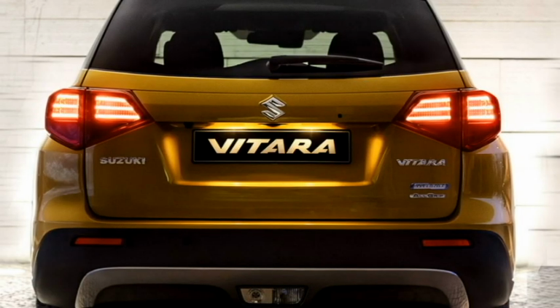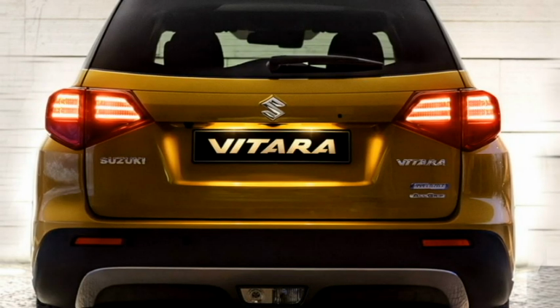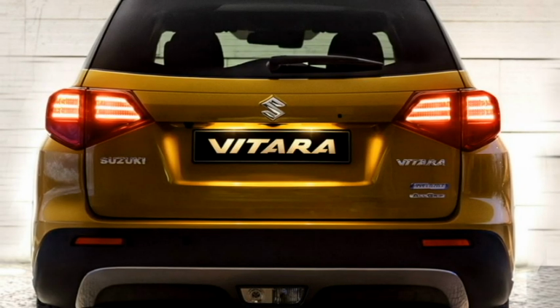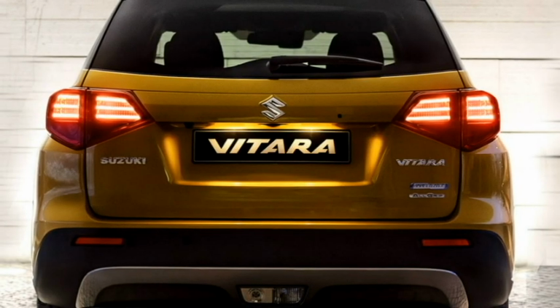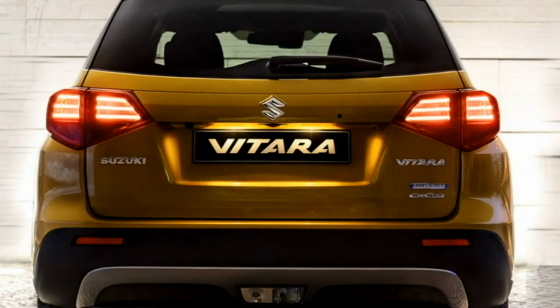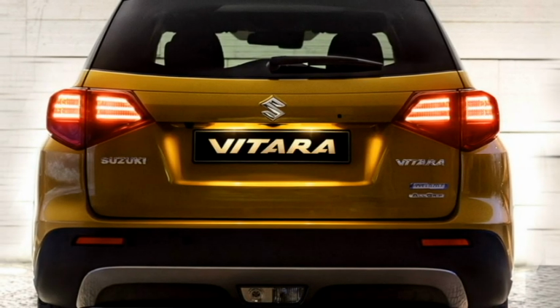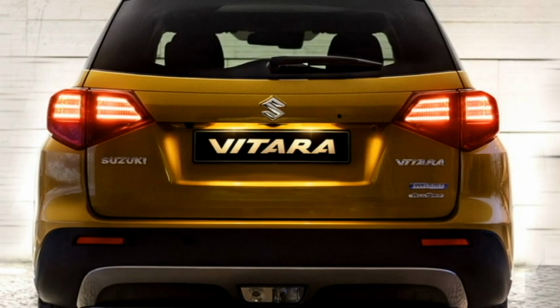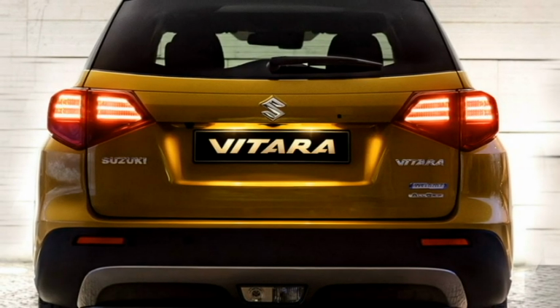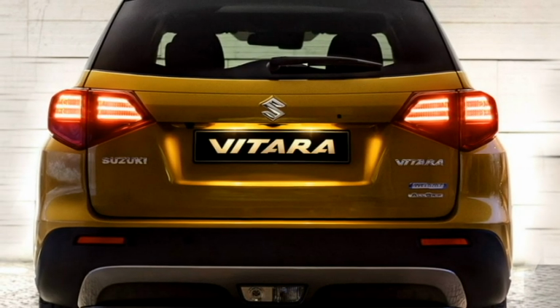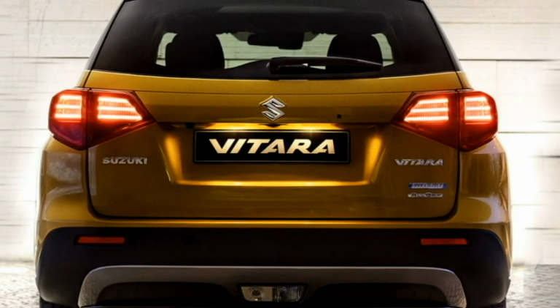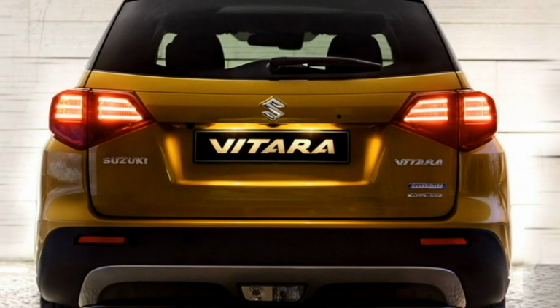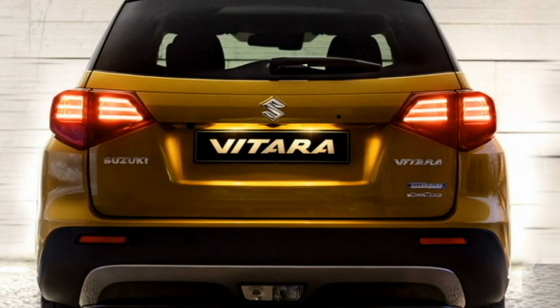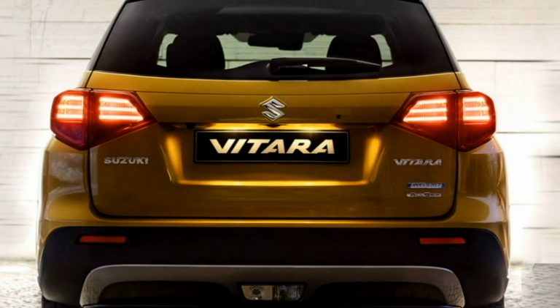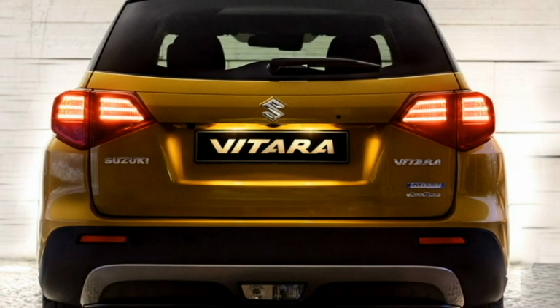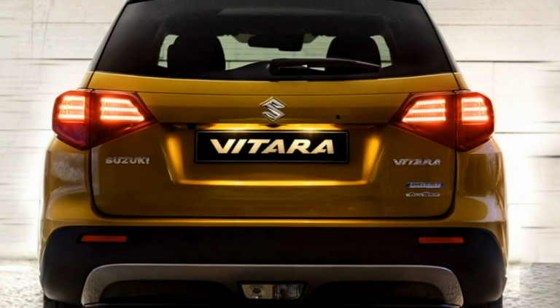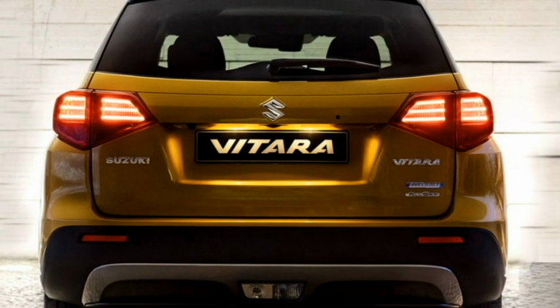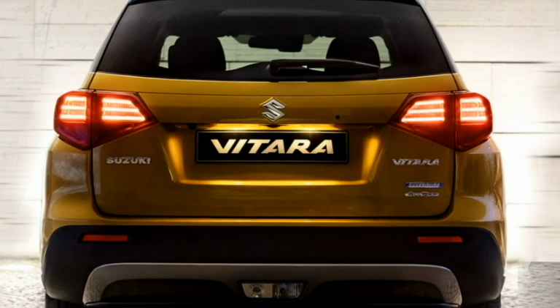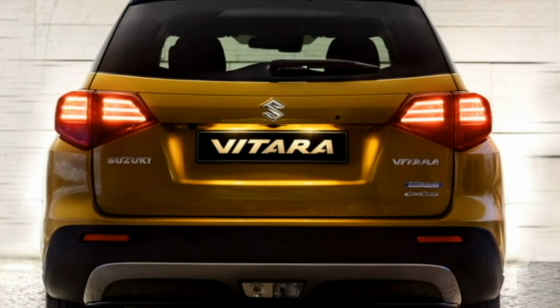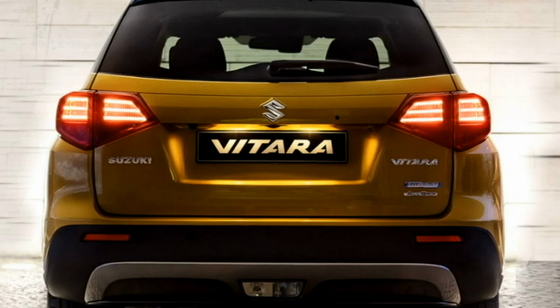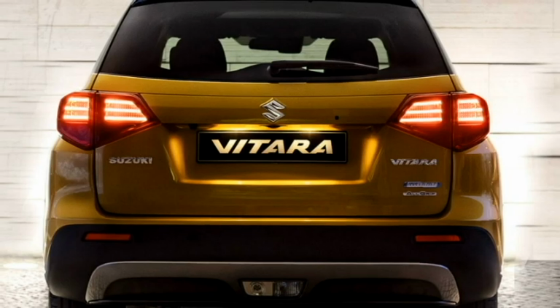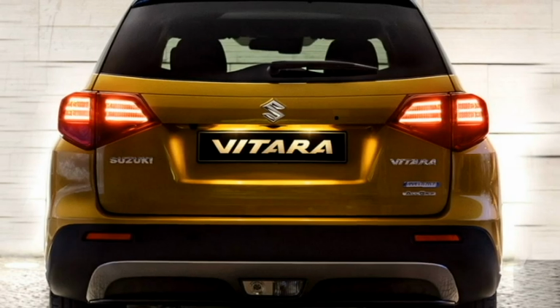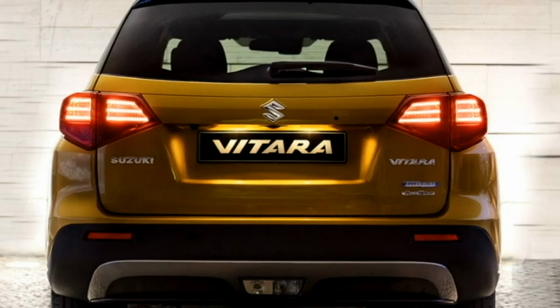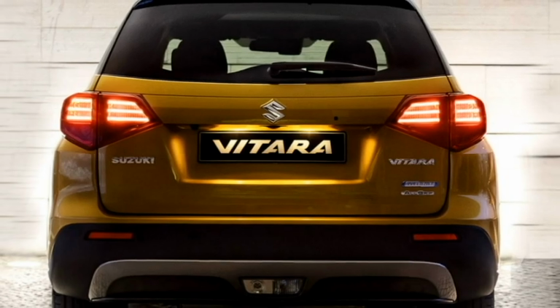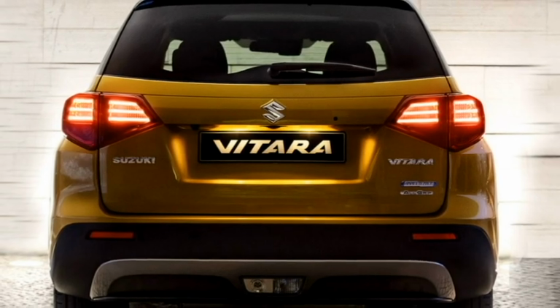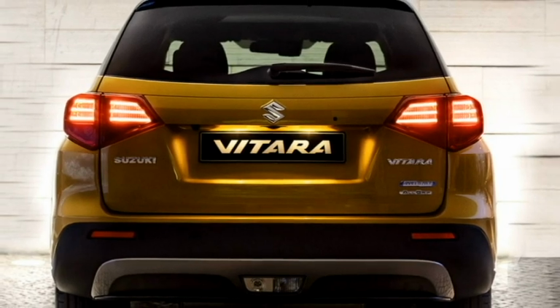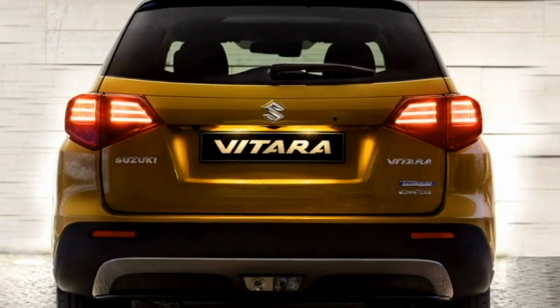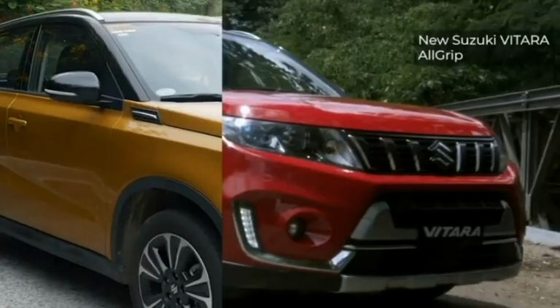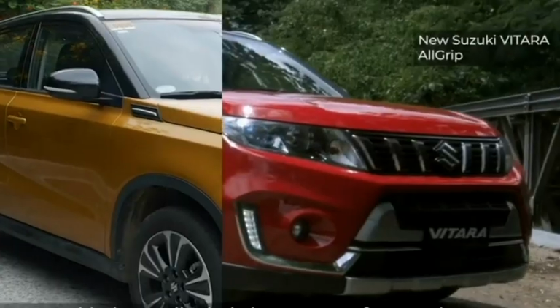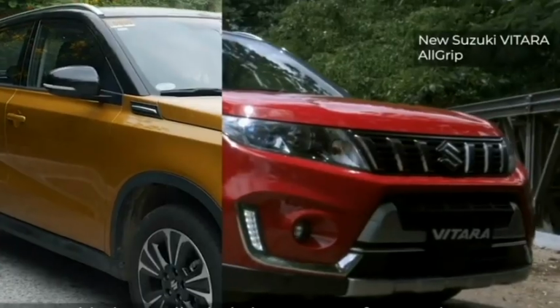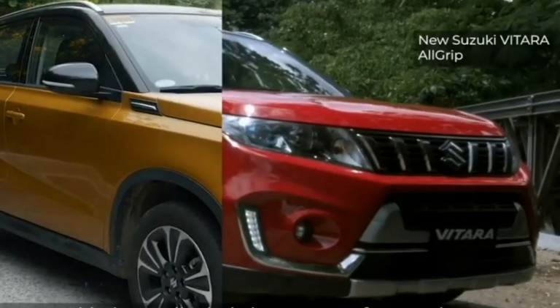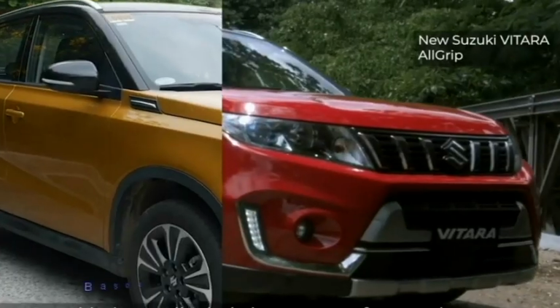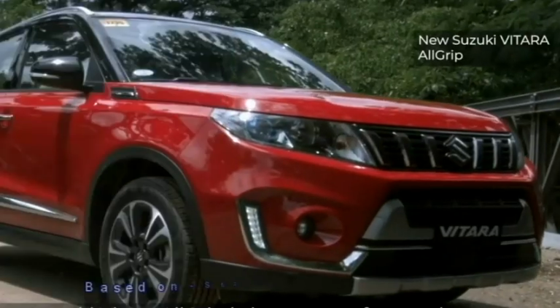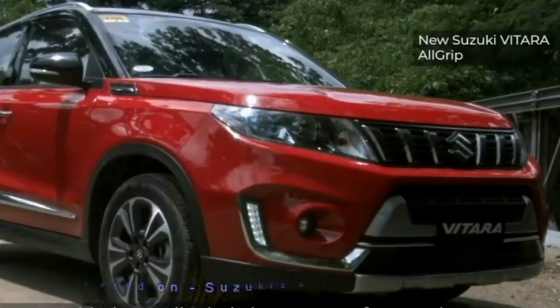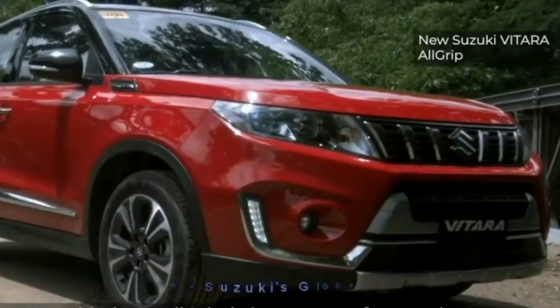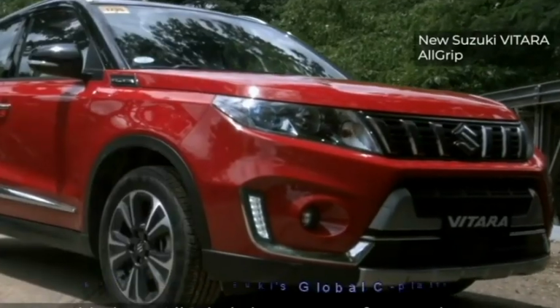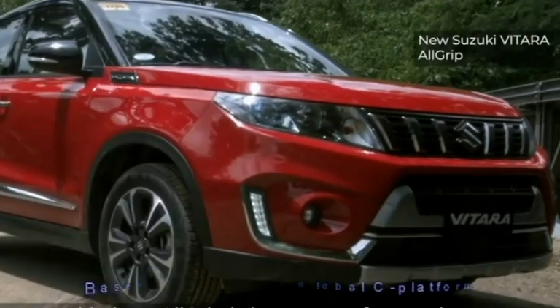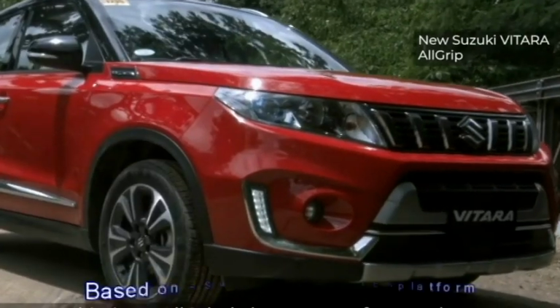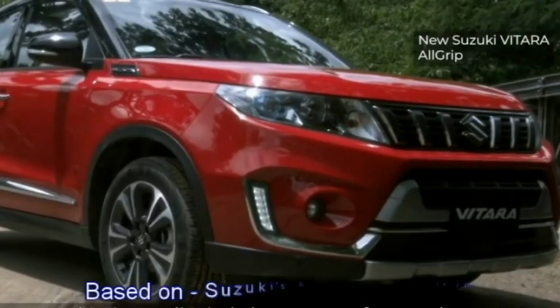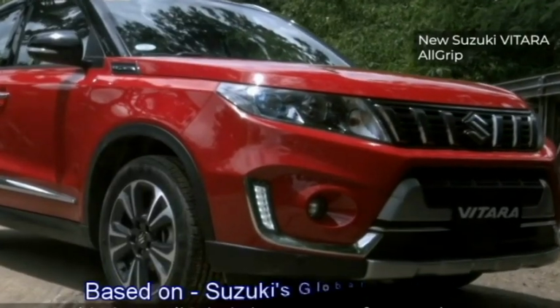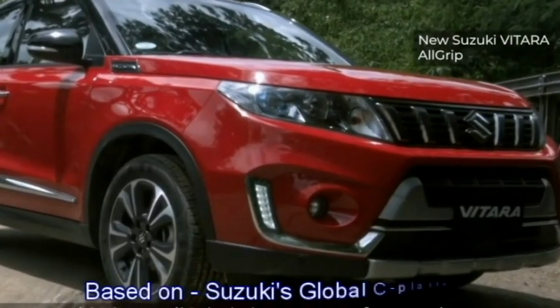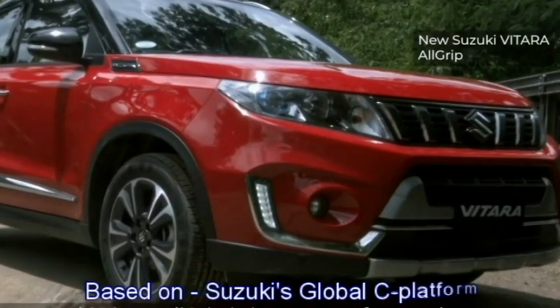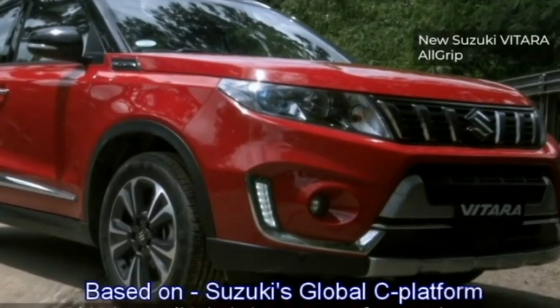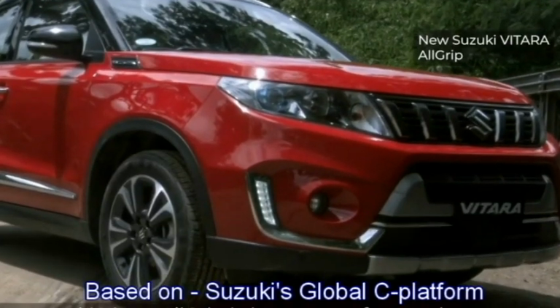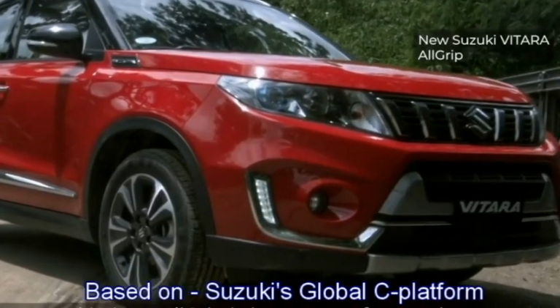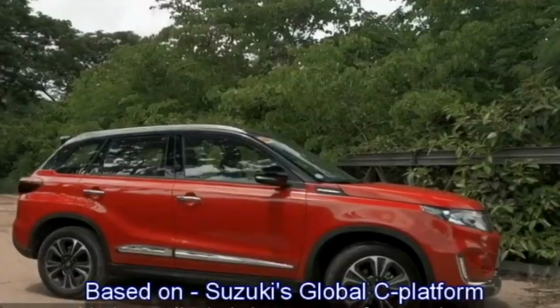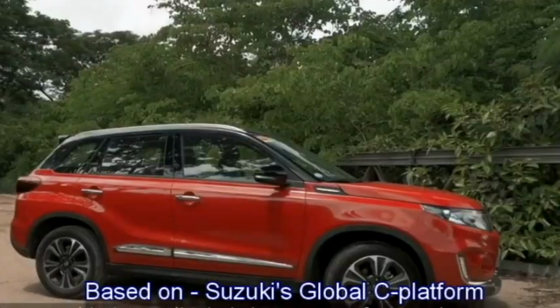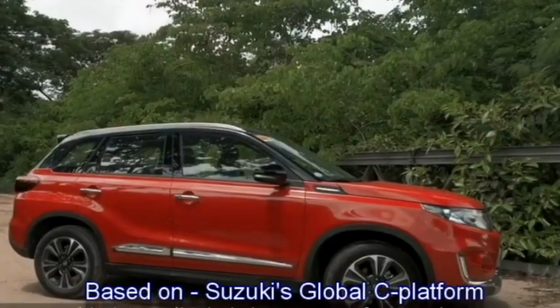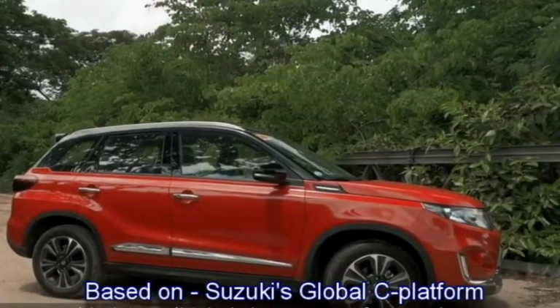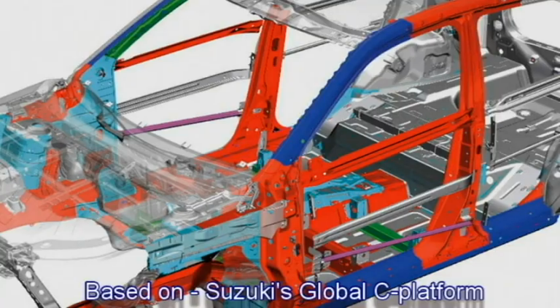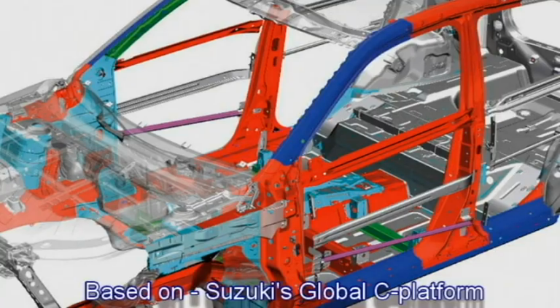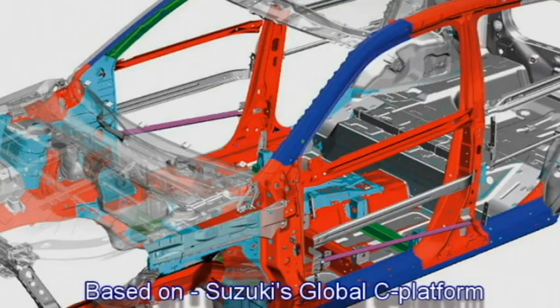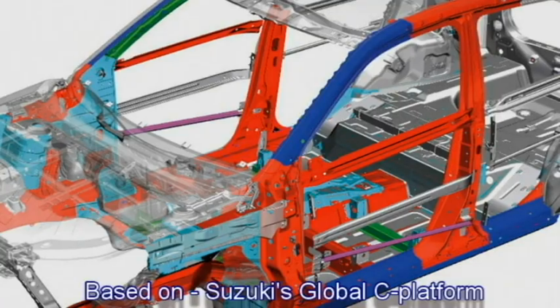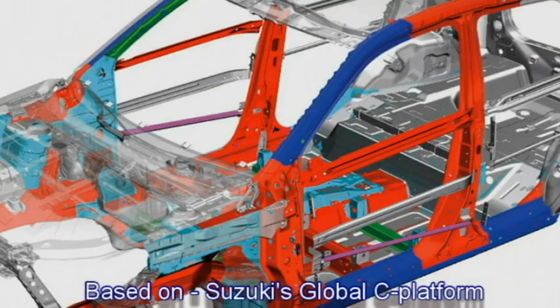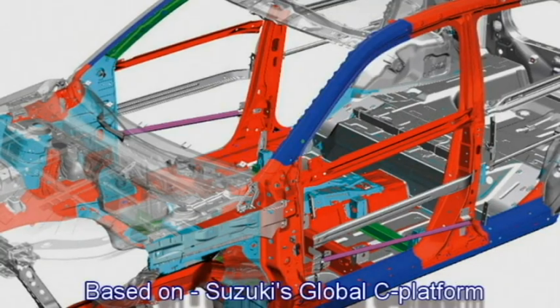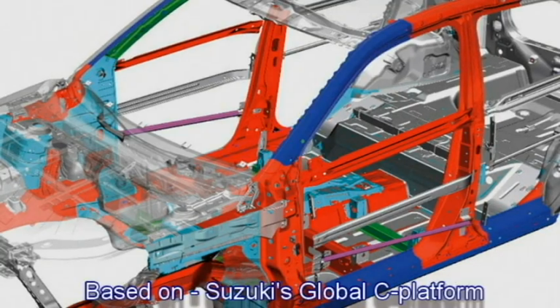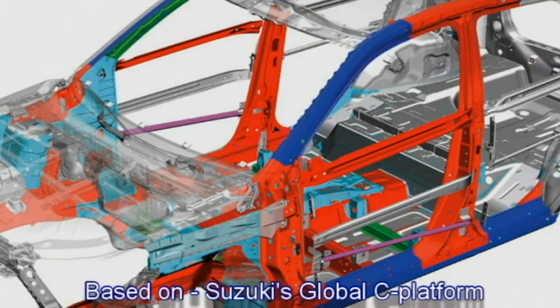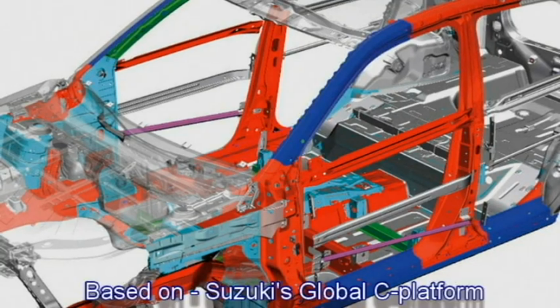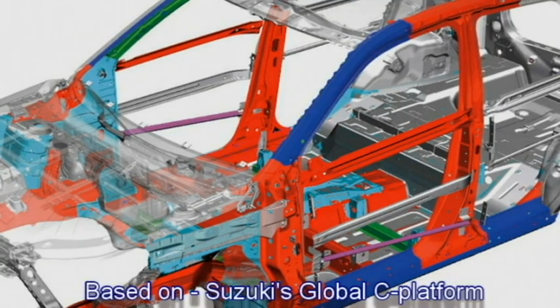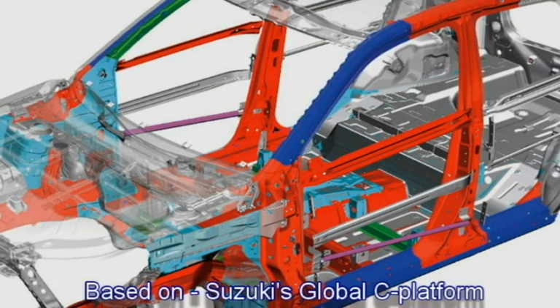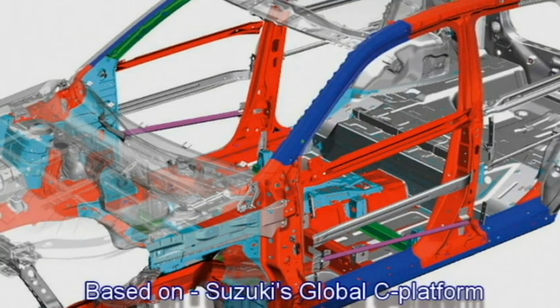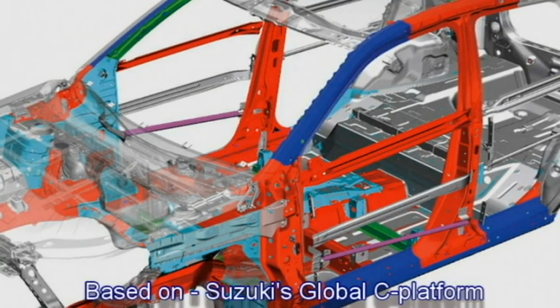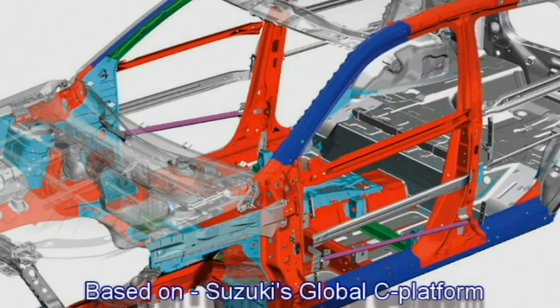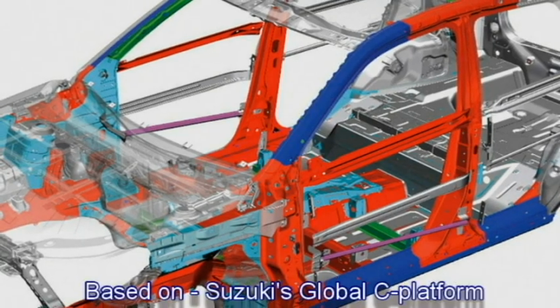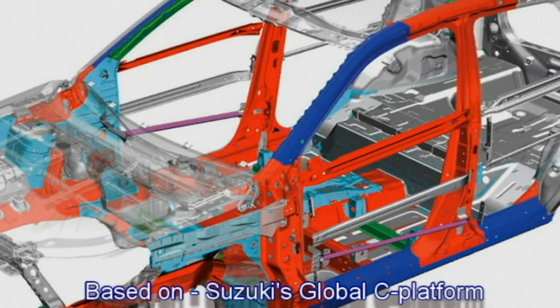The SUV was first unveiled at the Paris Motor Show. The car will be built on the current generation Vitara Brezza's Global C platform.